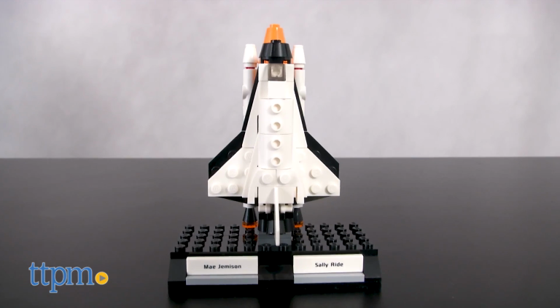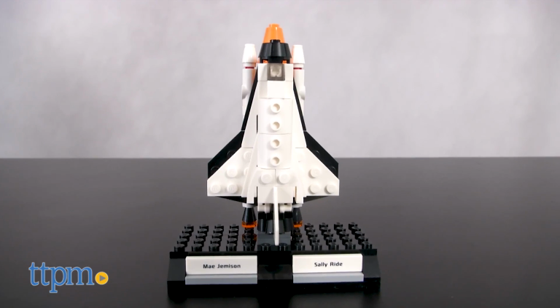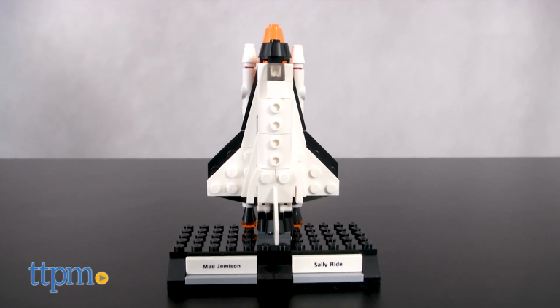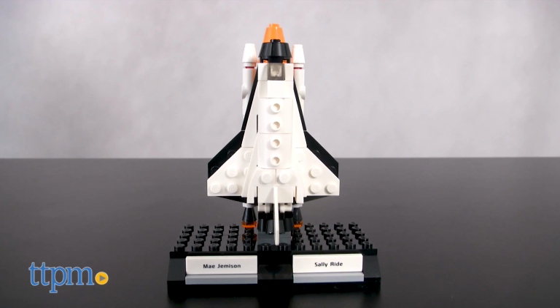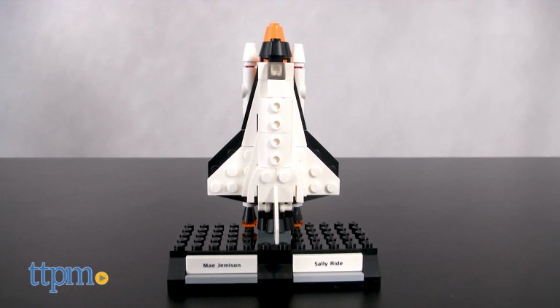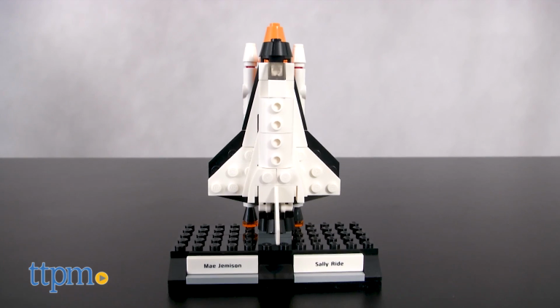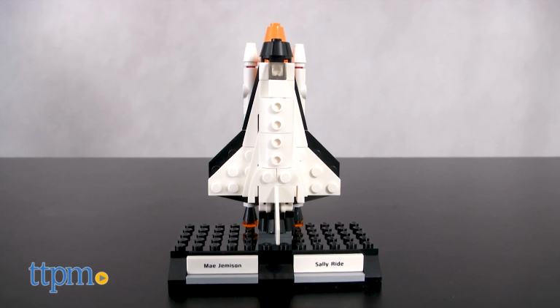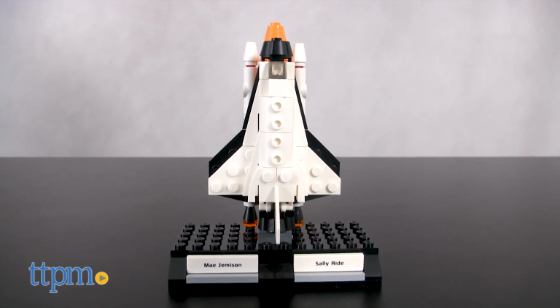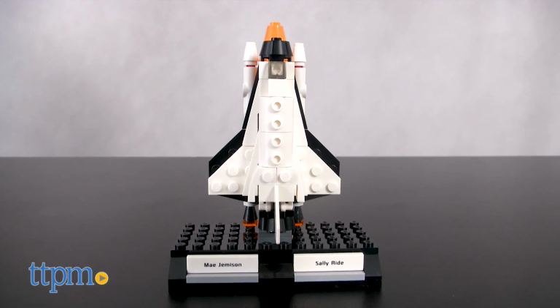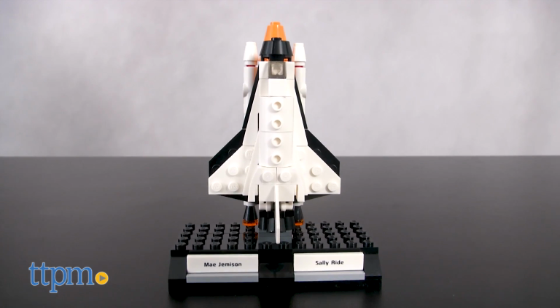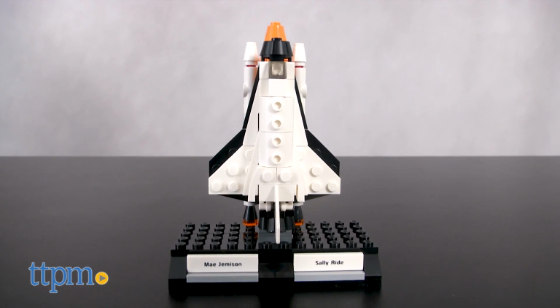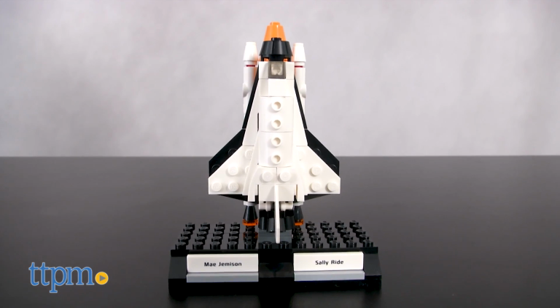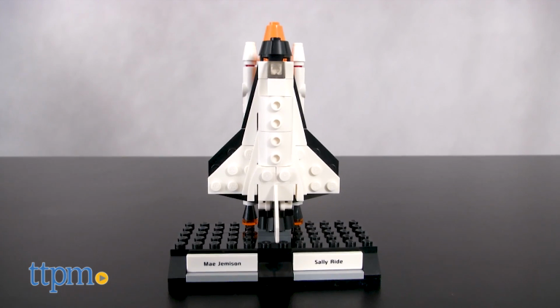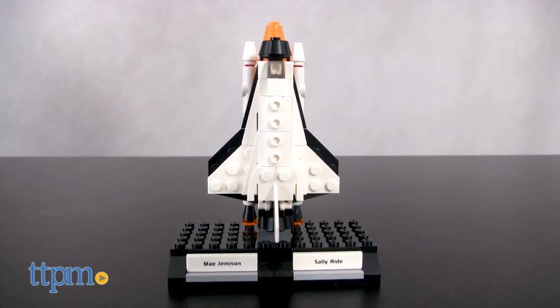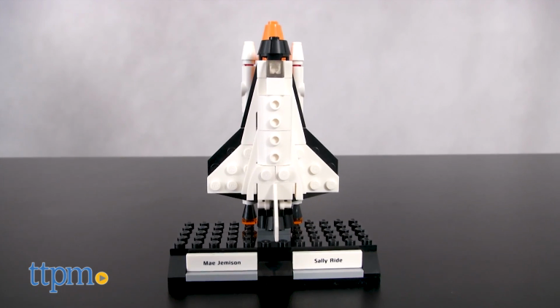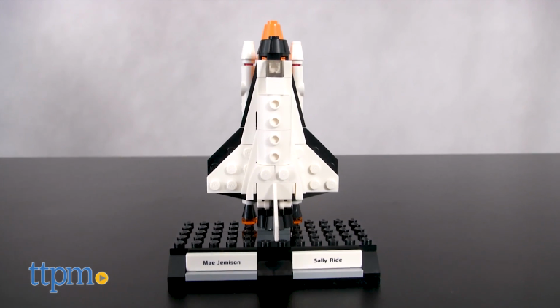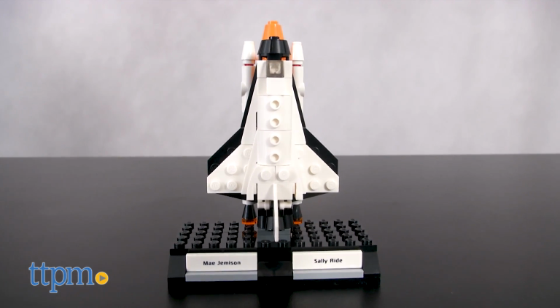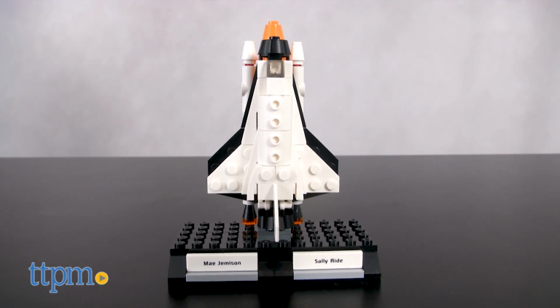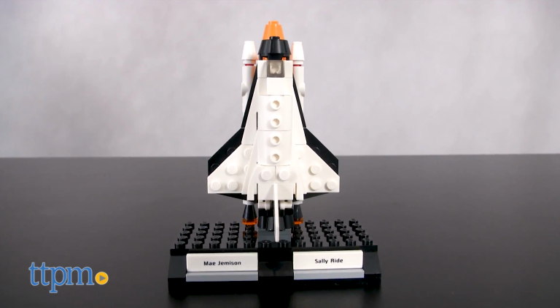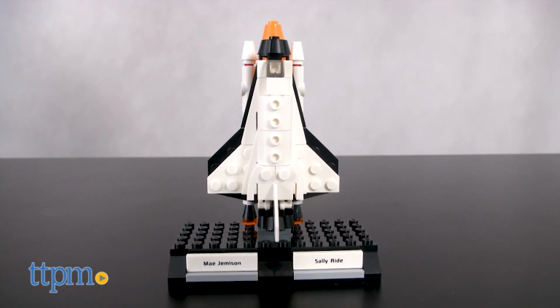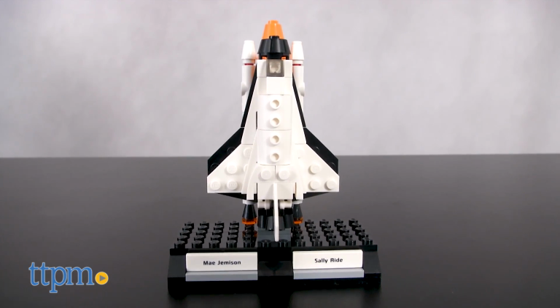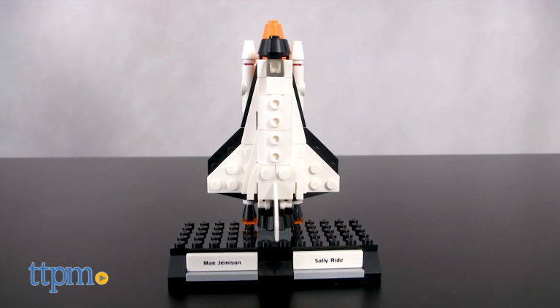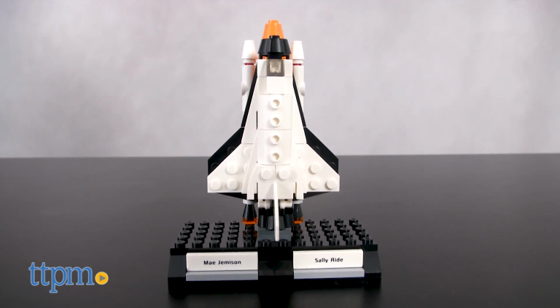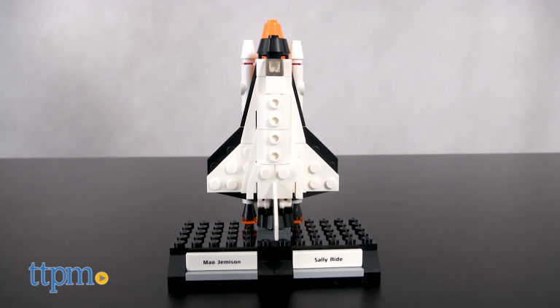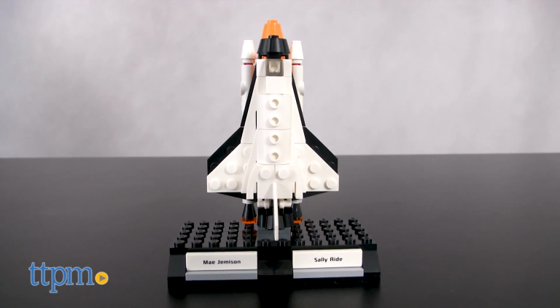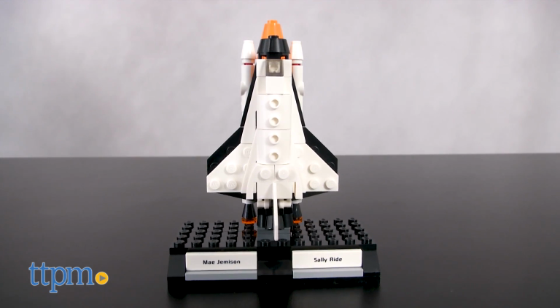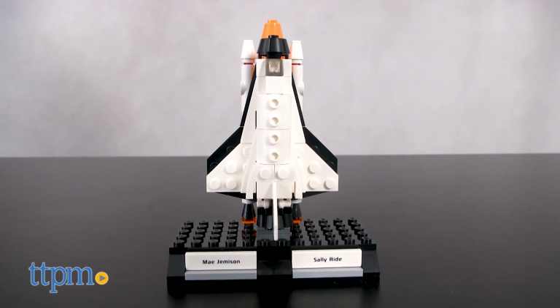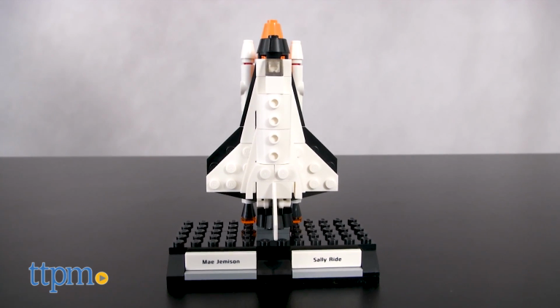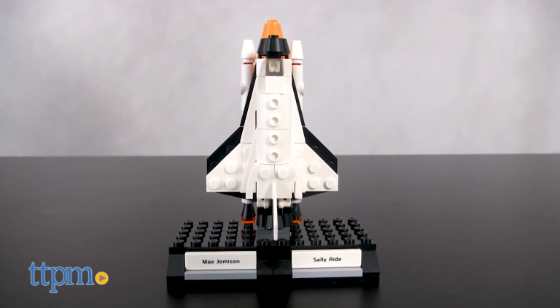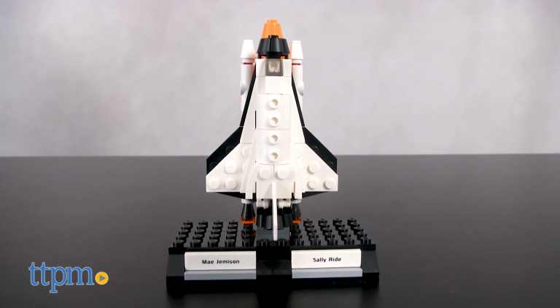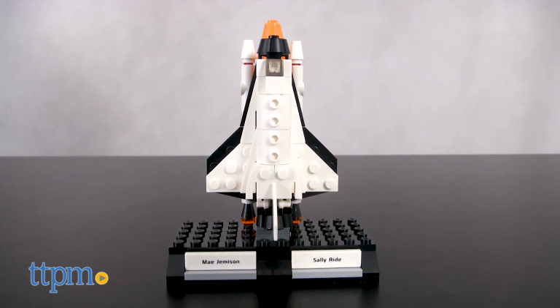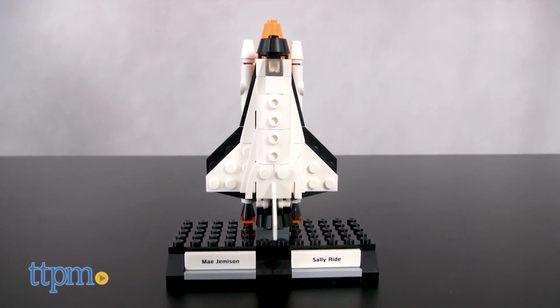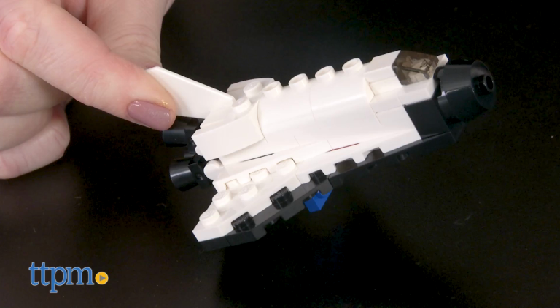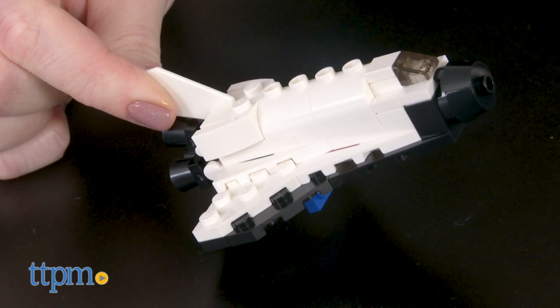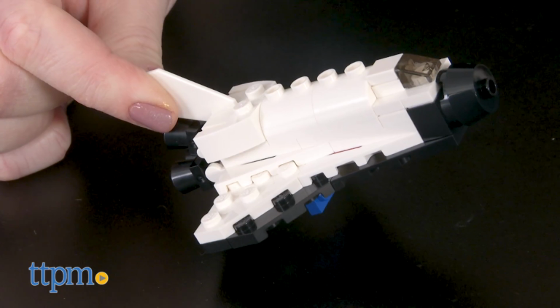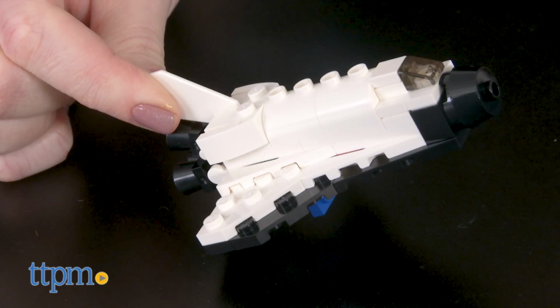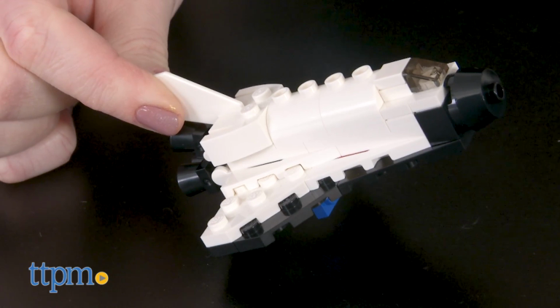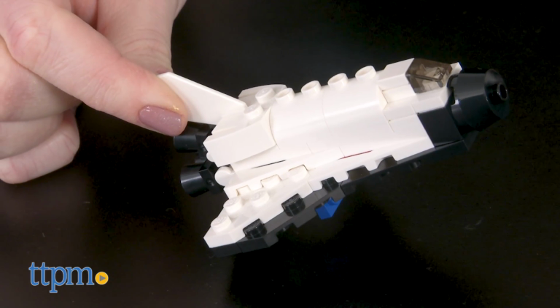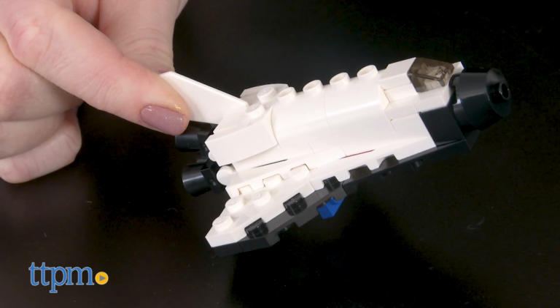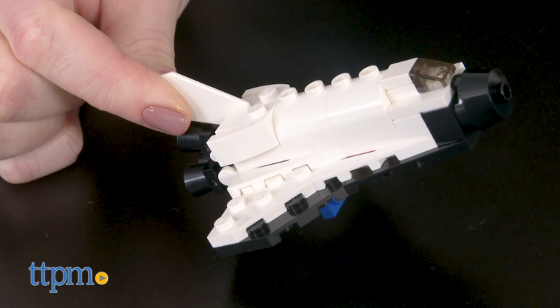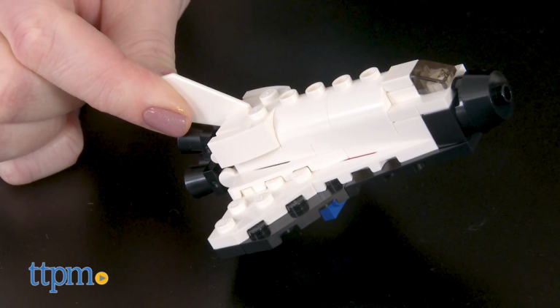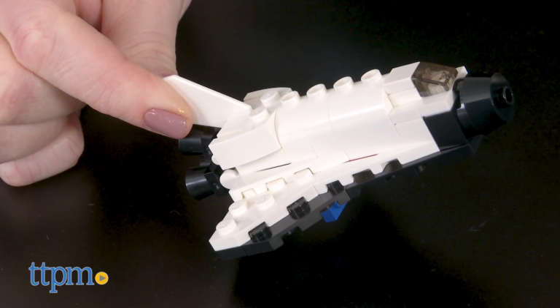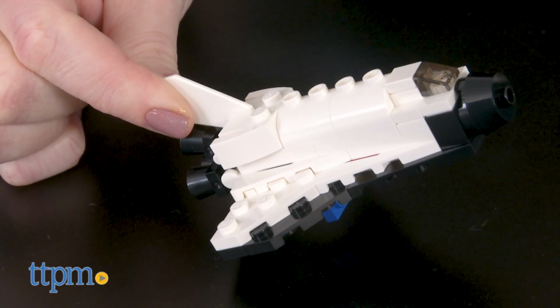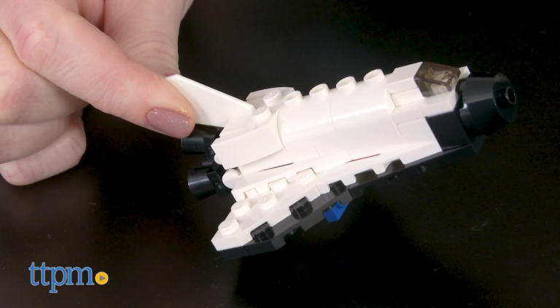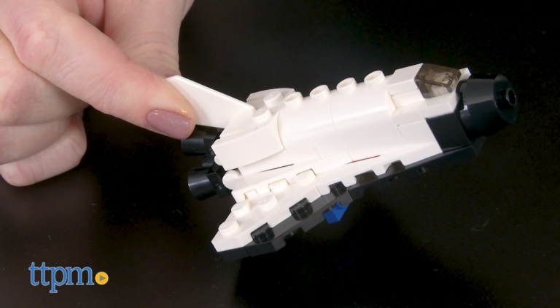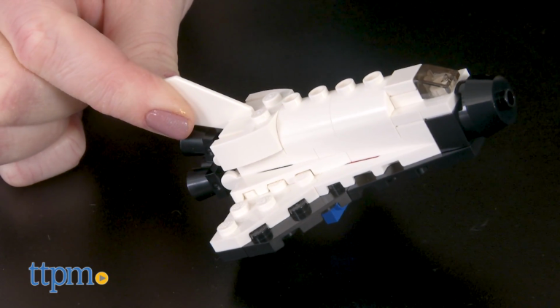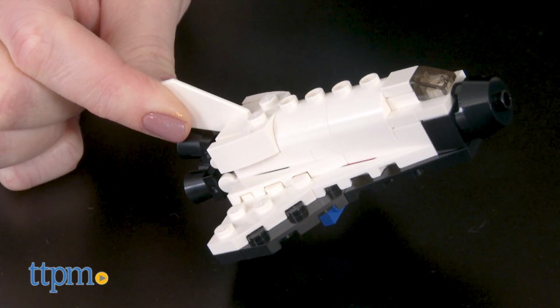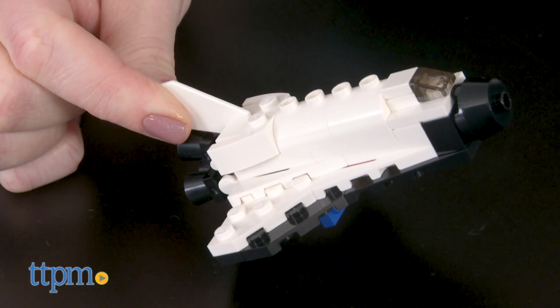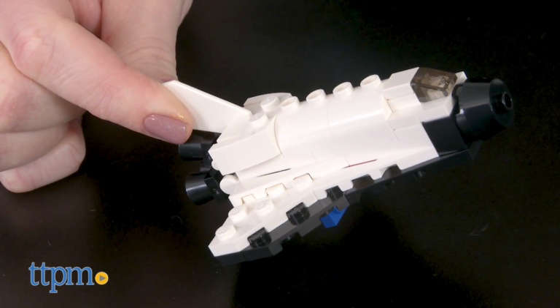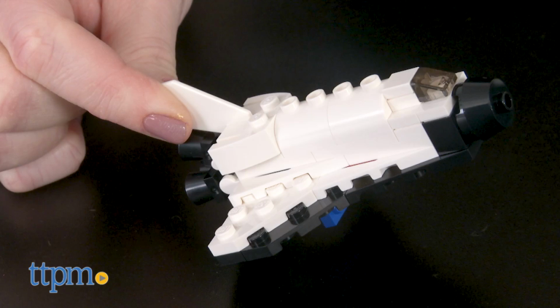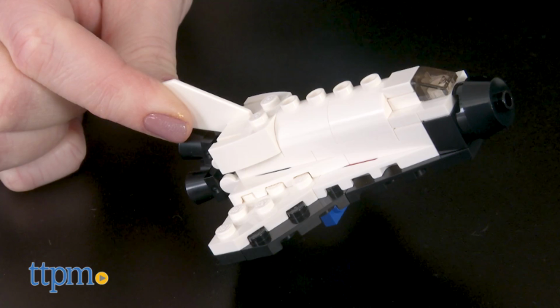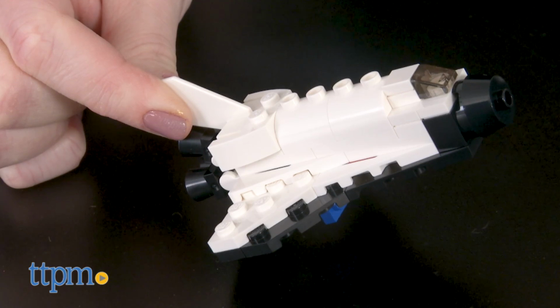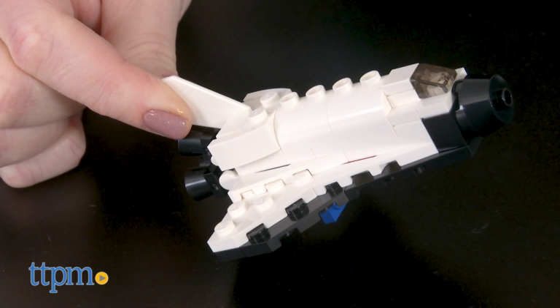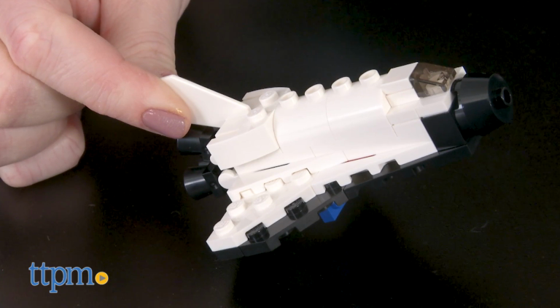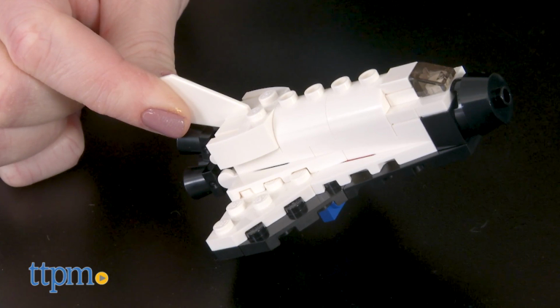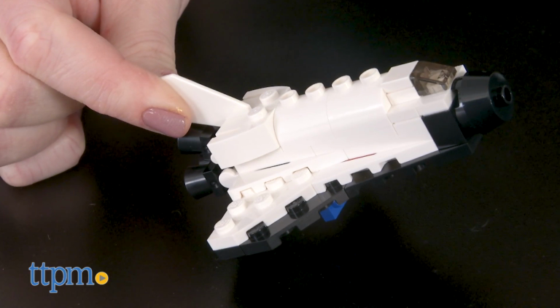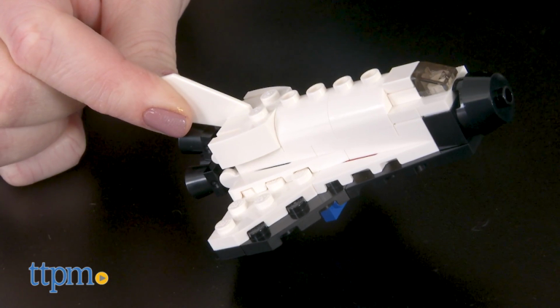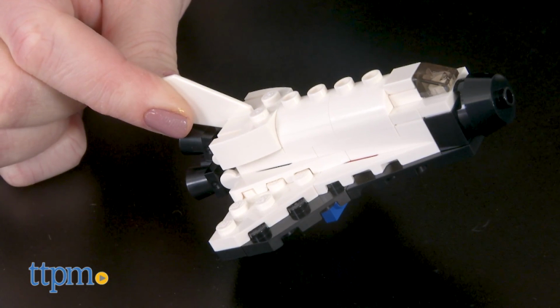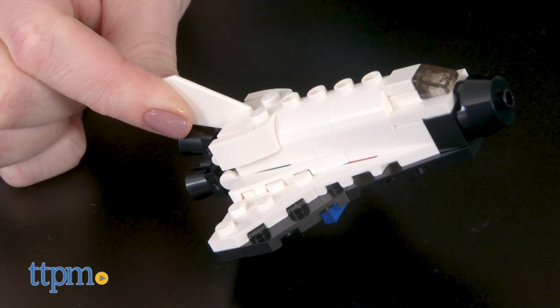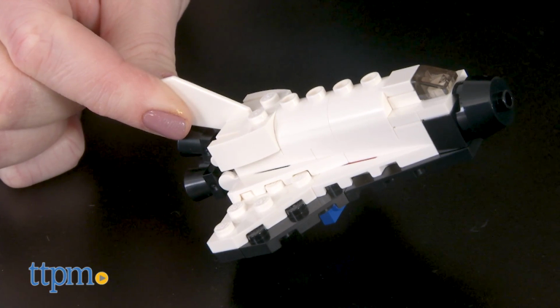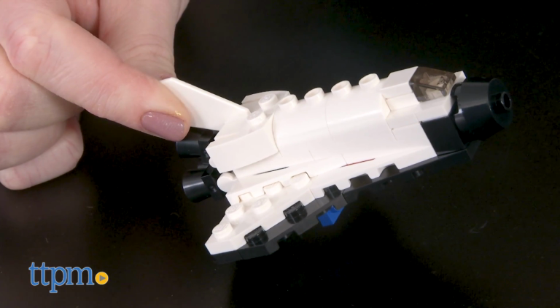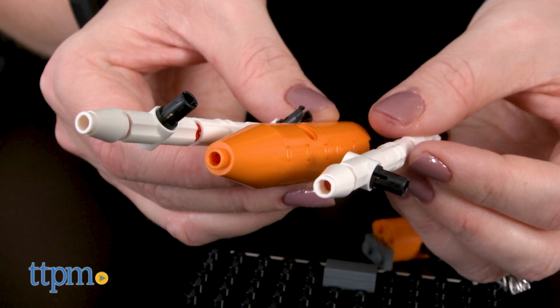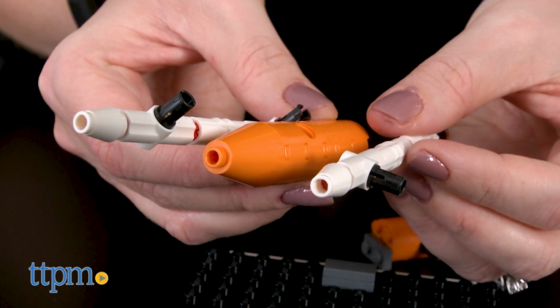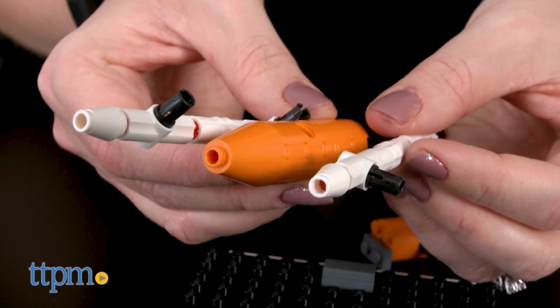And Sally Ride and Mae Jemison's build features a launch pad and Space Shuttle Challenger, with three removable rocket stages.